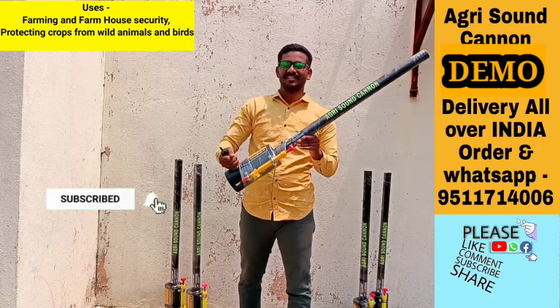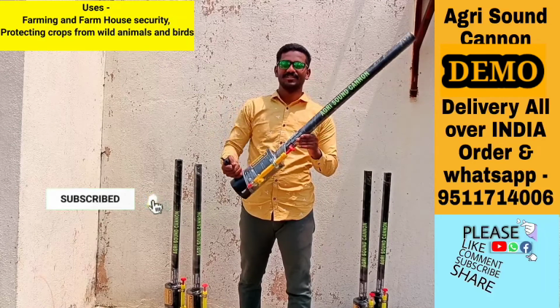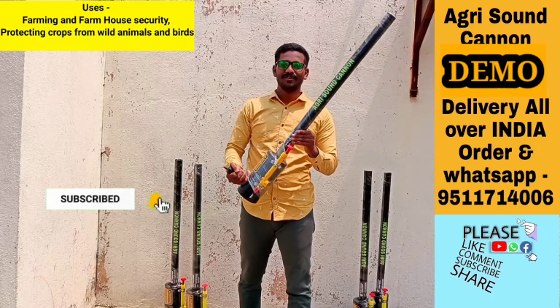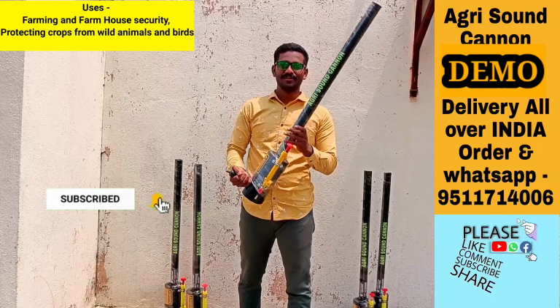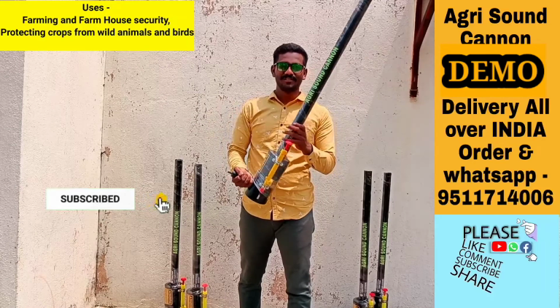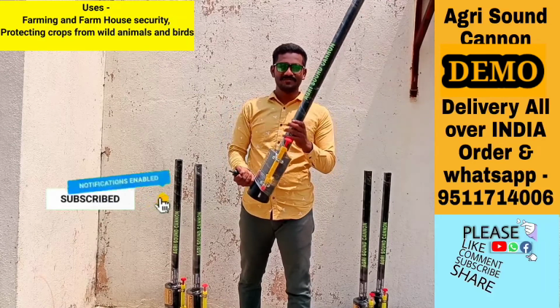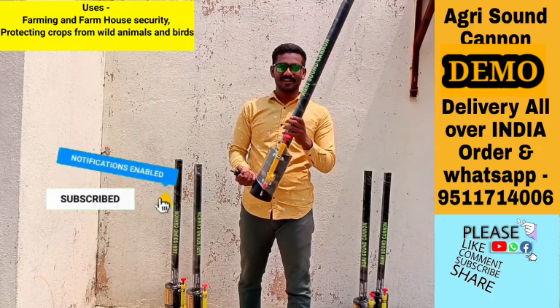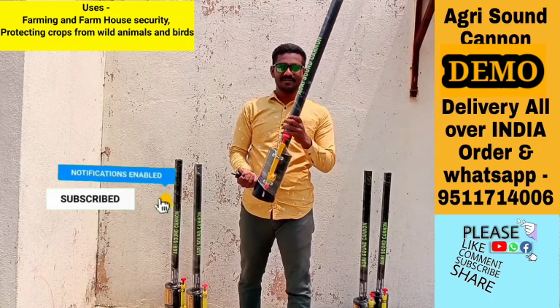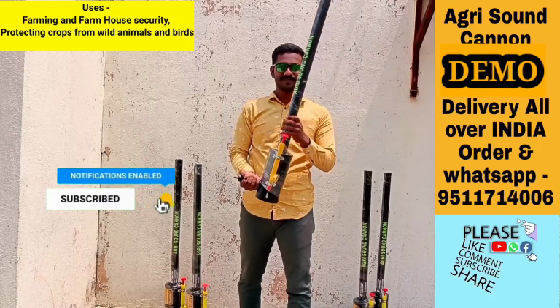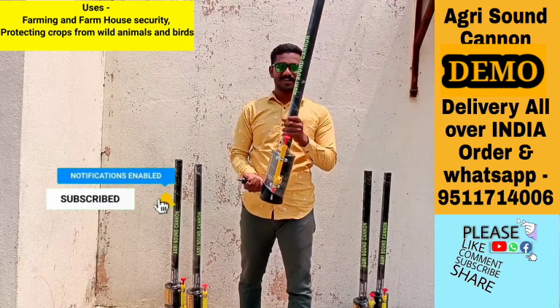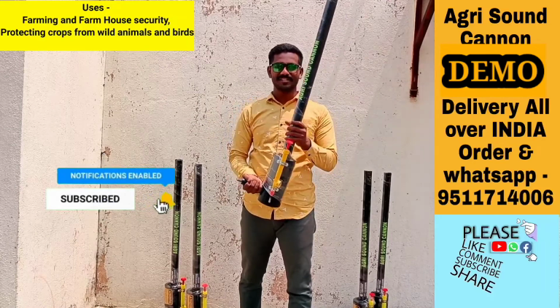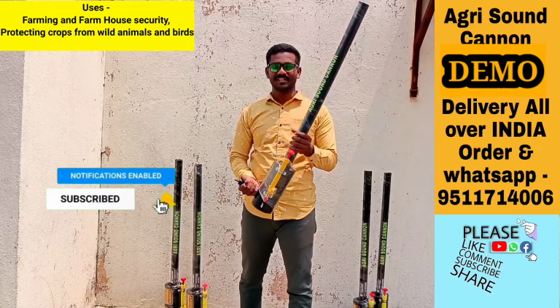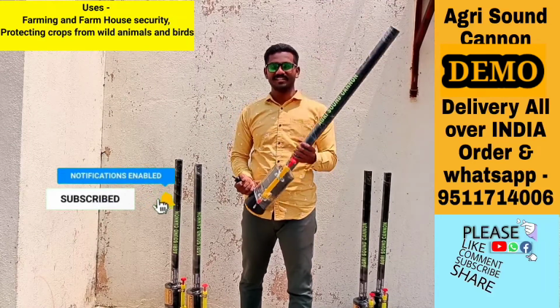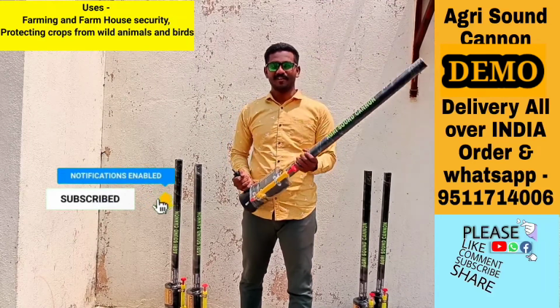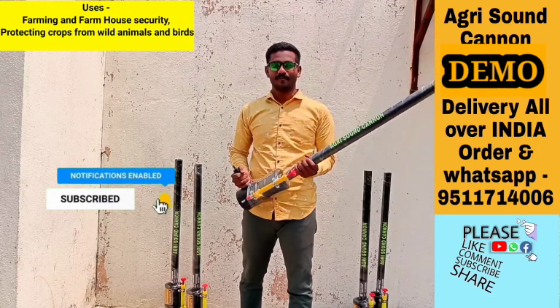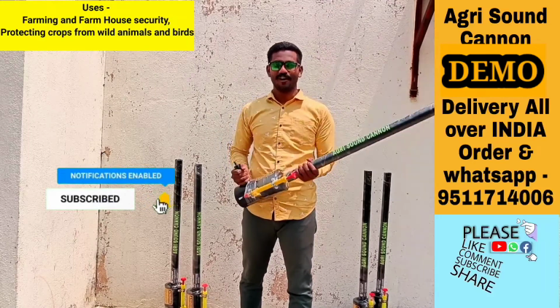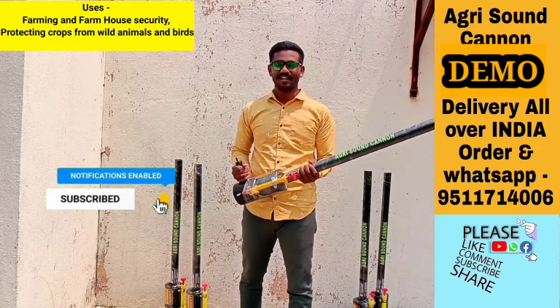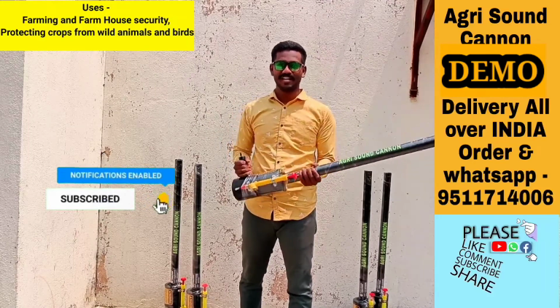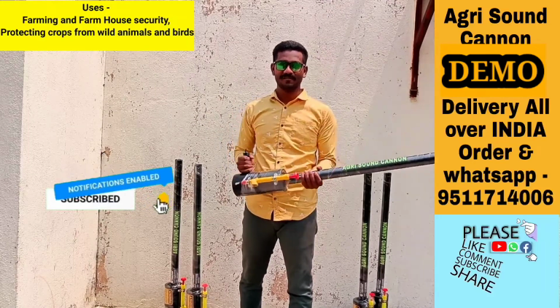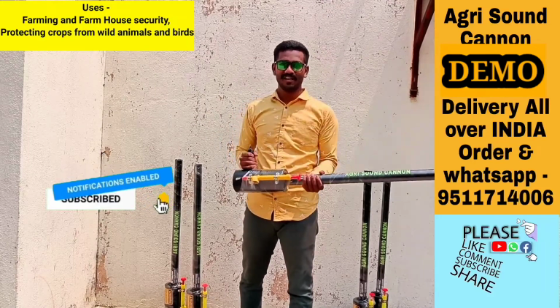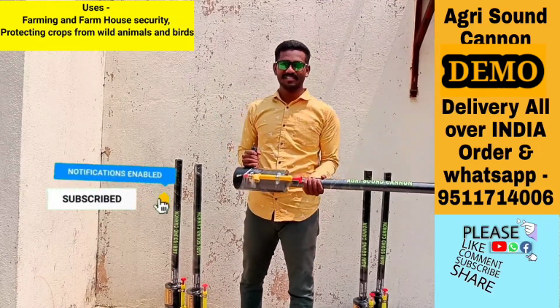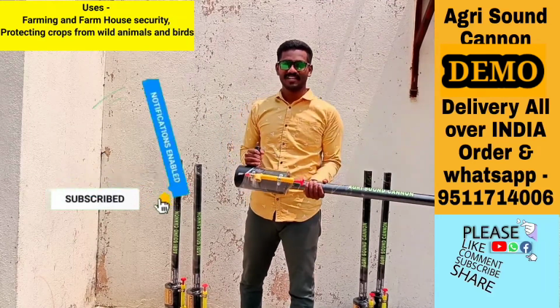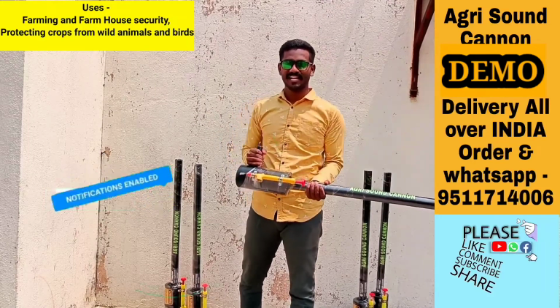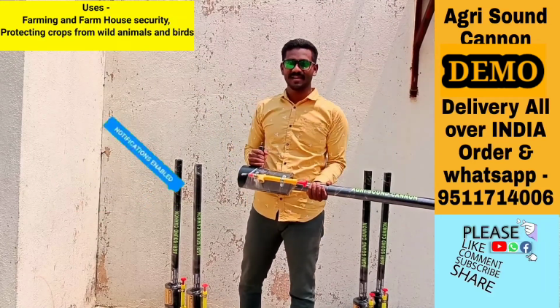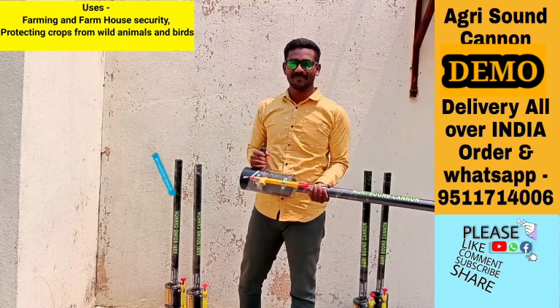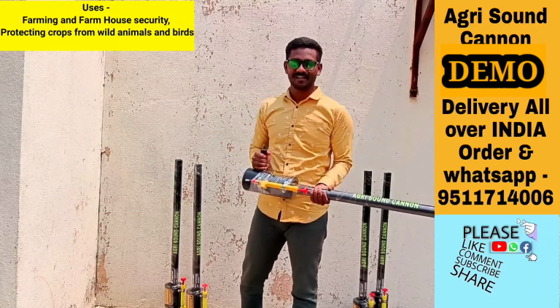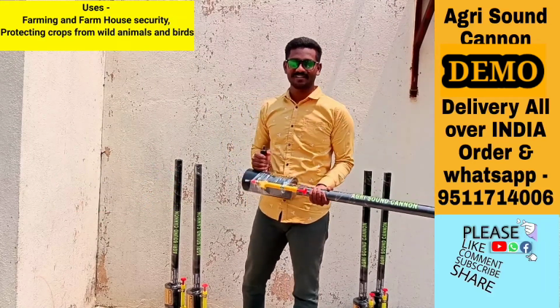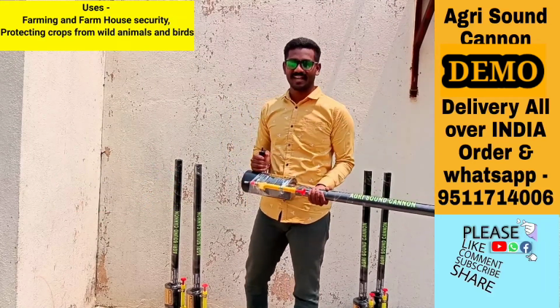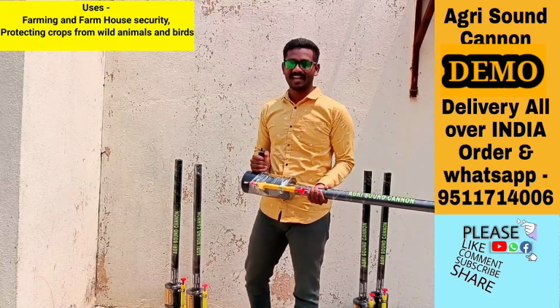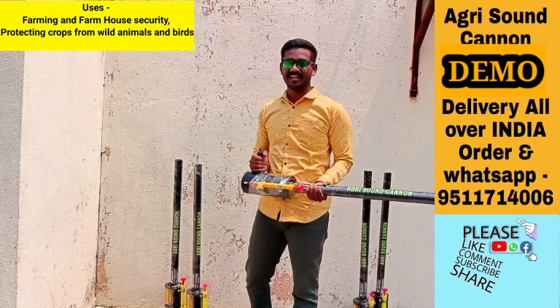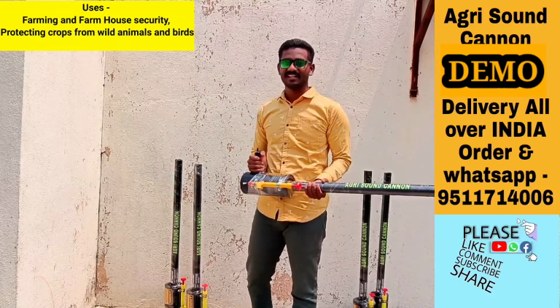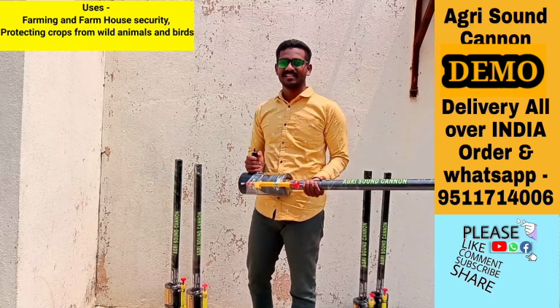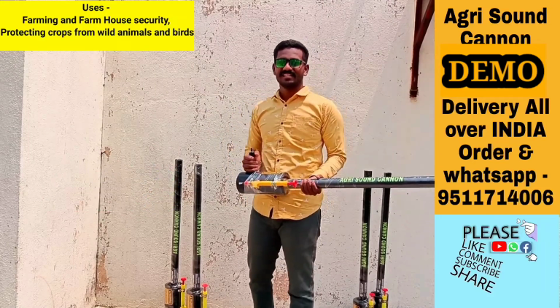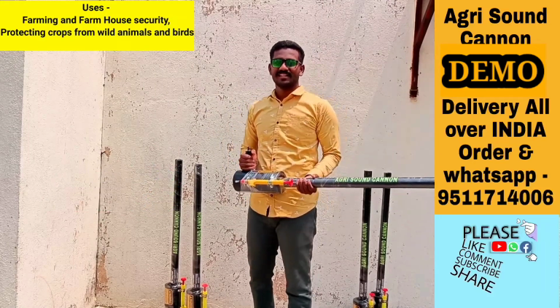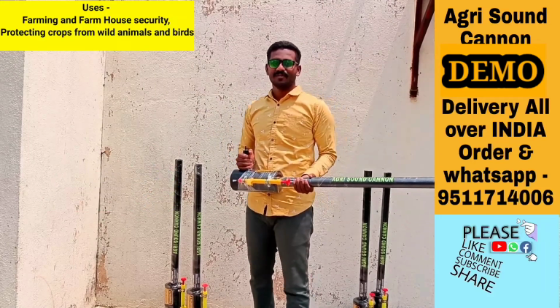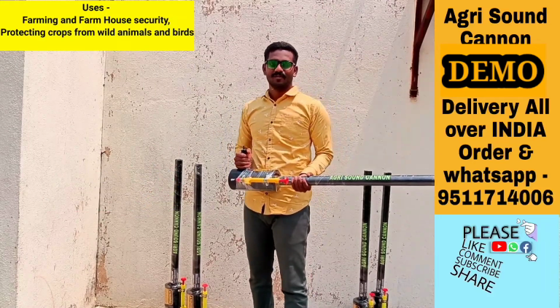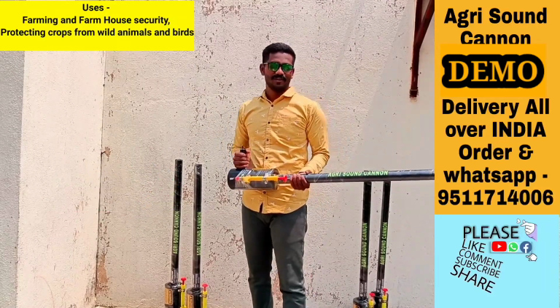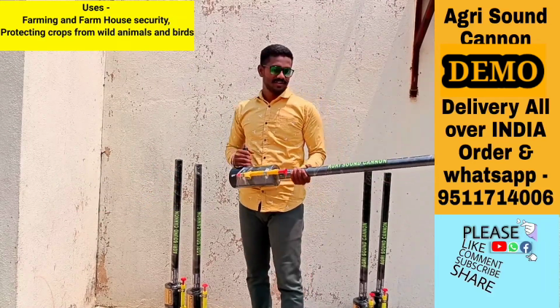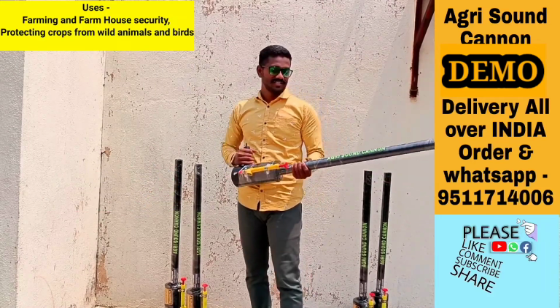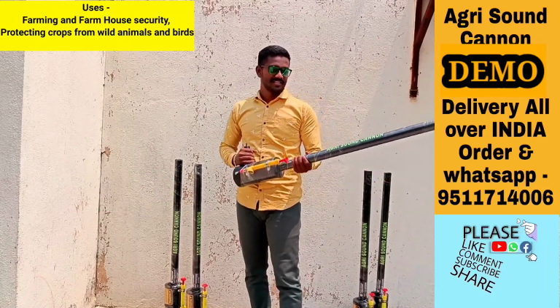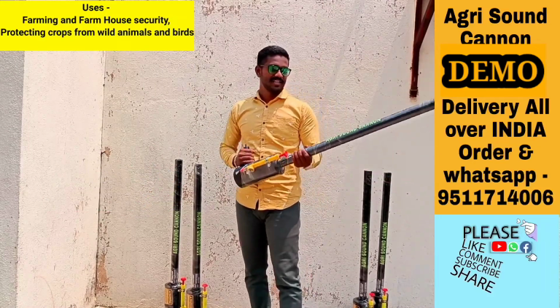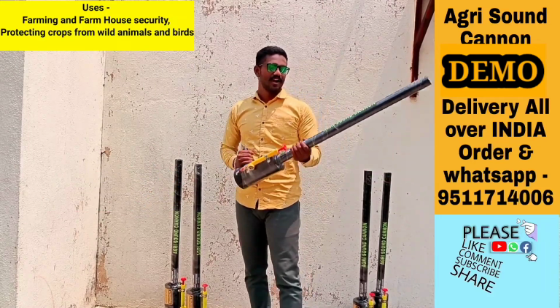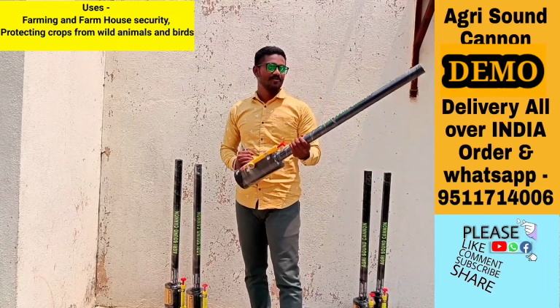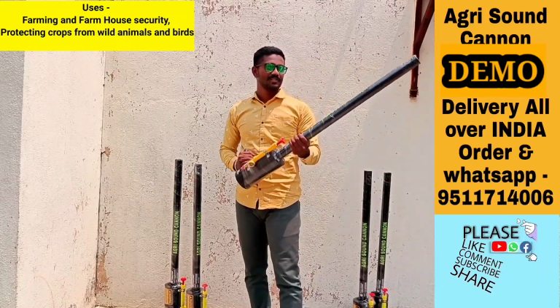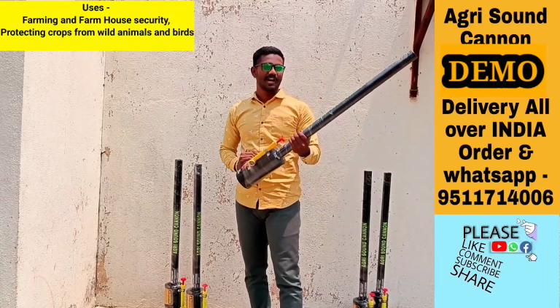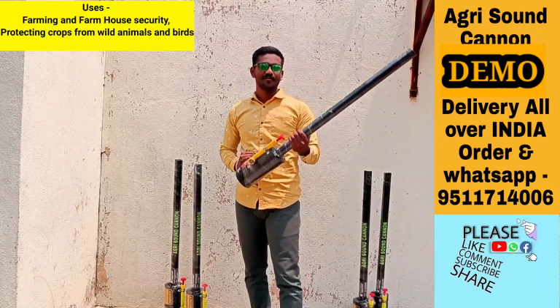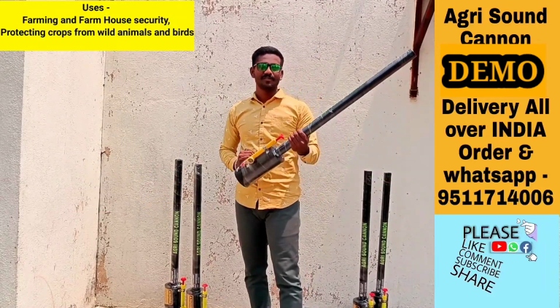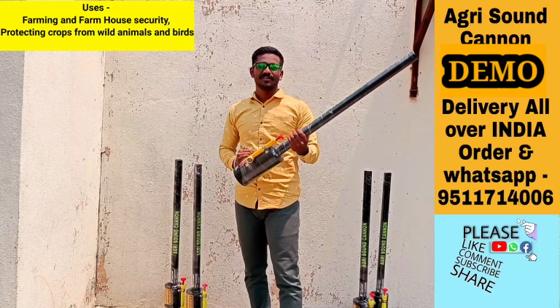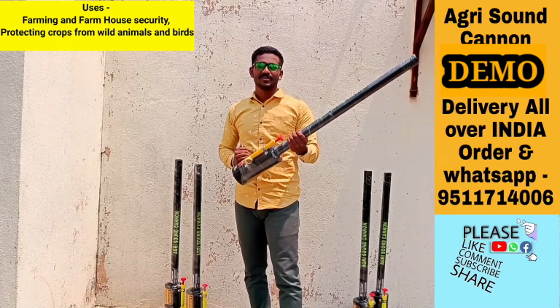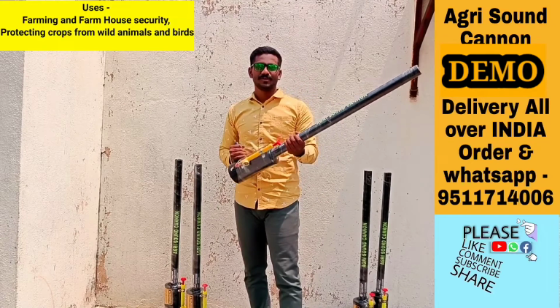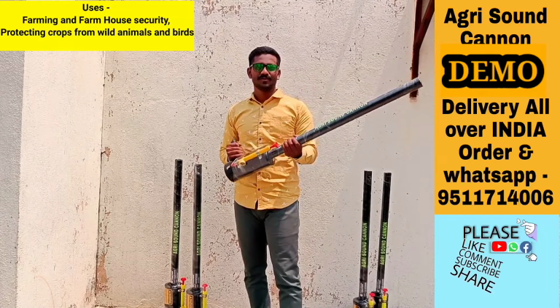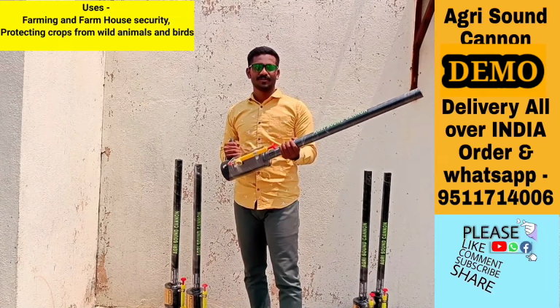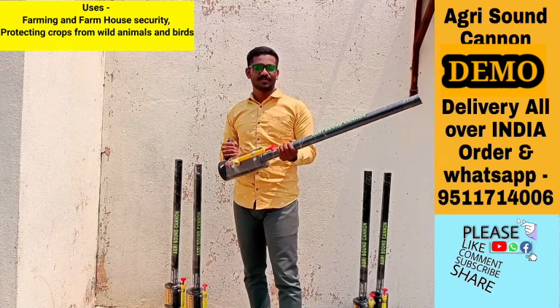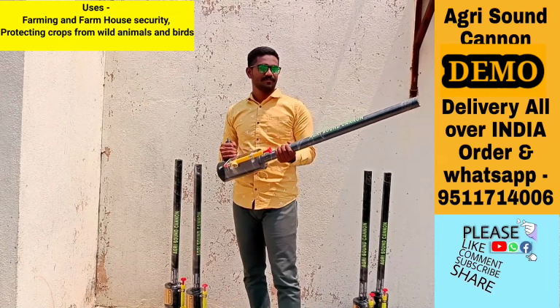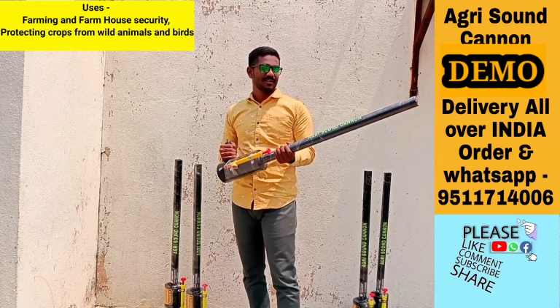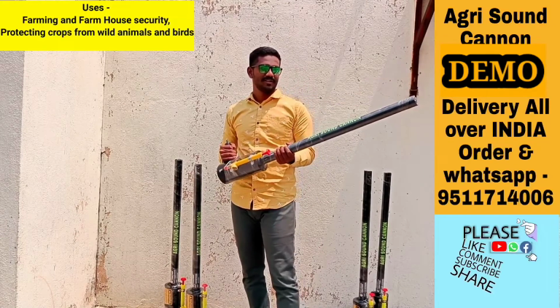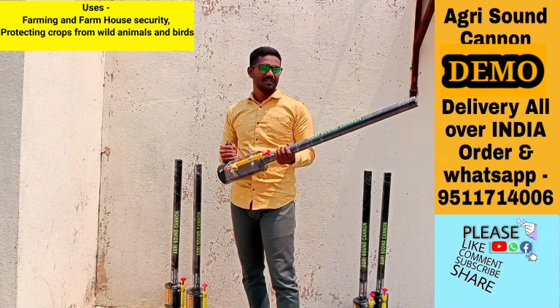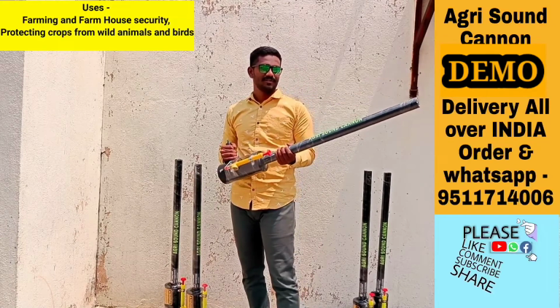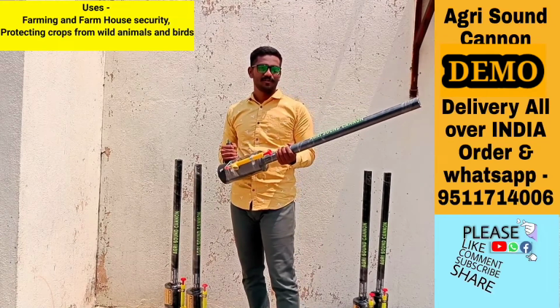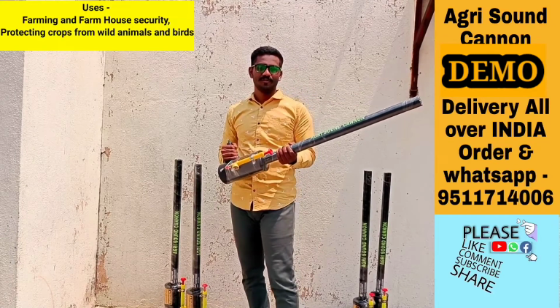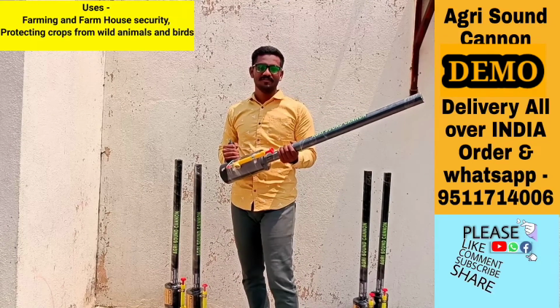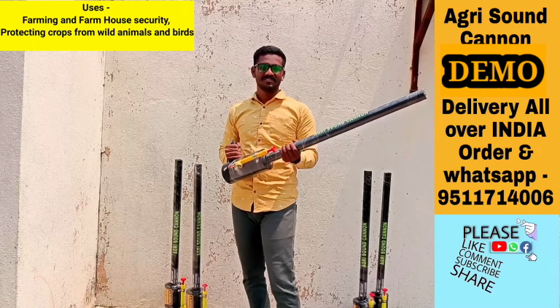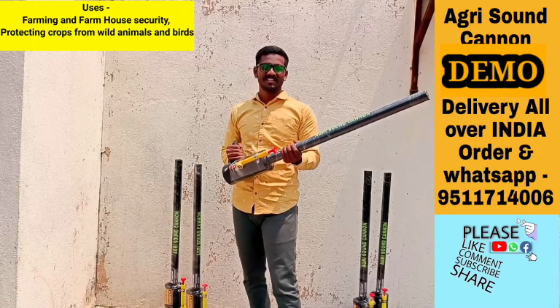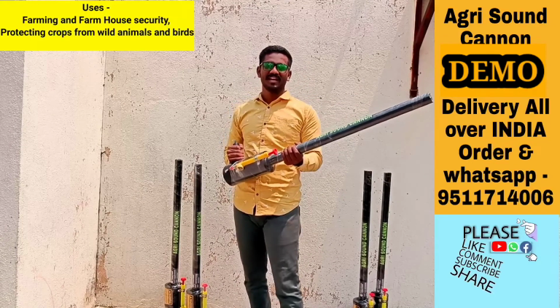It is used in farm protection against wild animals — elephants, tigers — producing loud sounds and shooting stones.